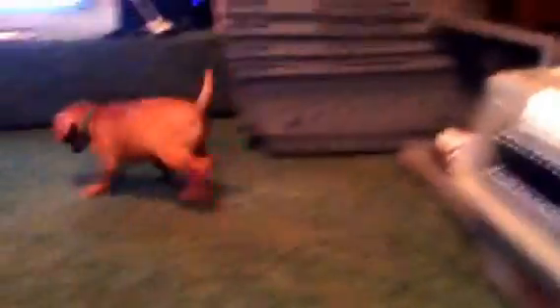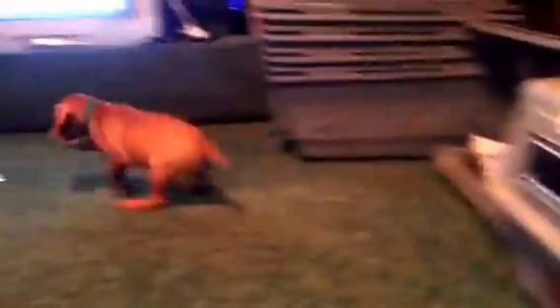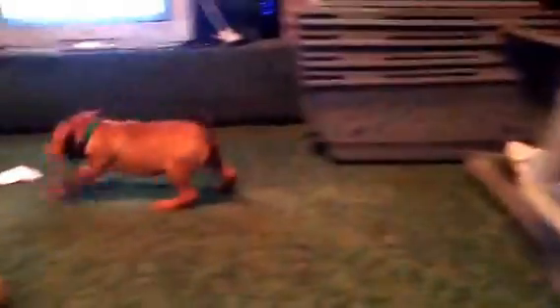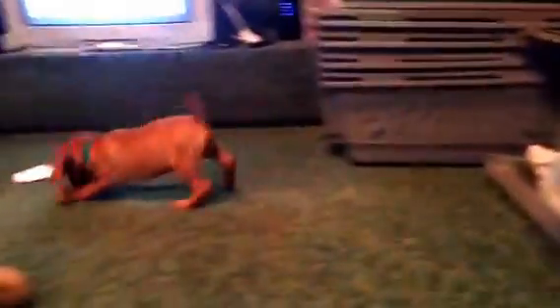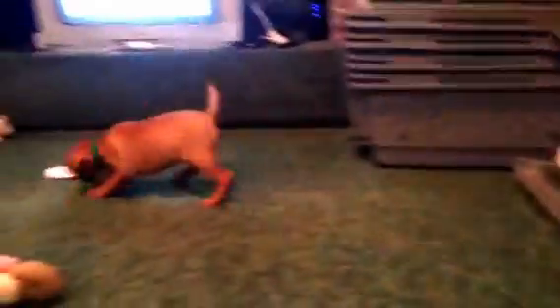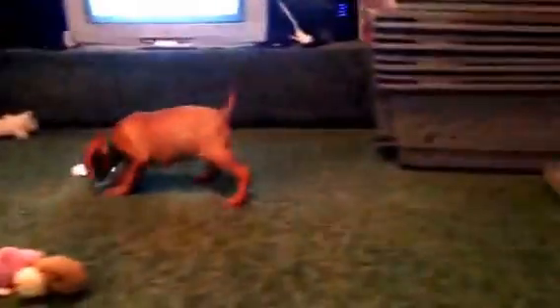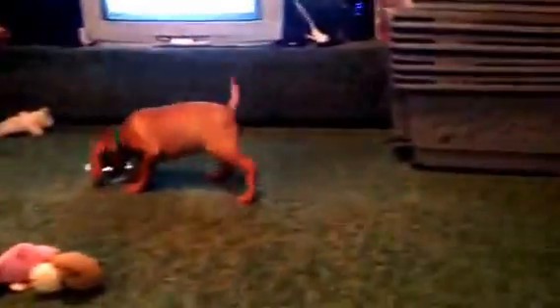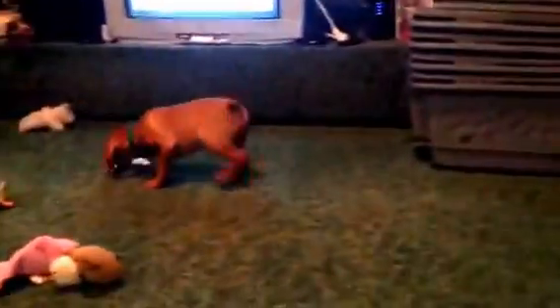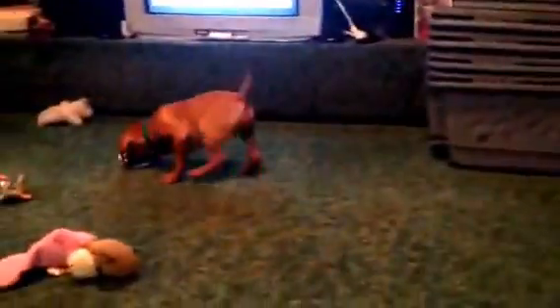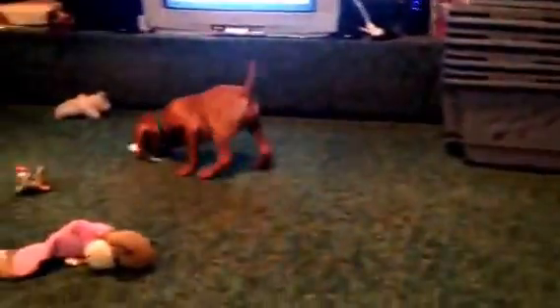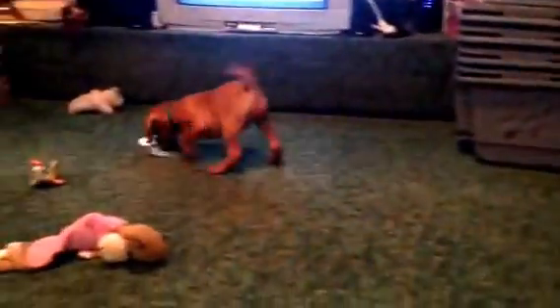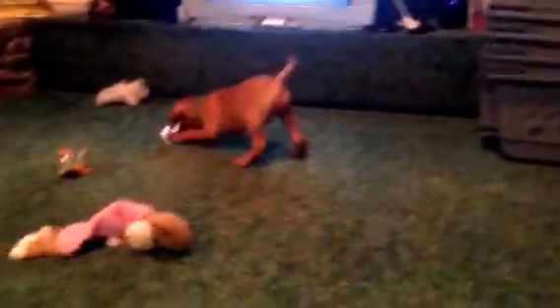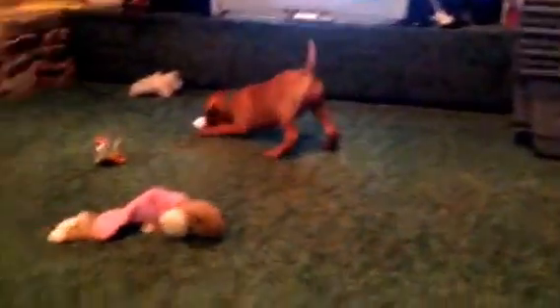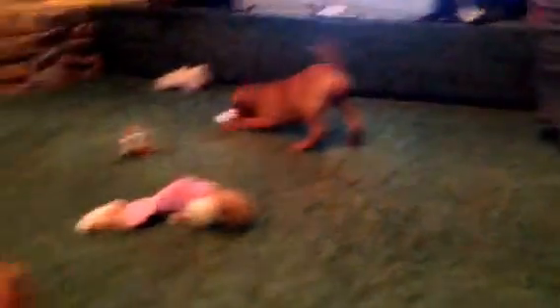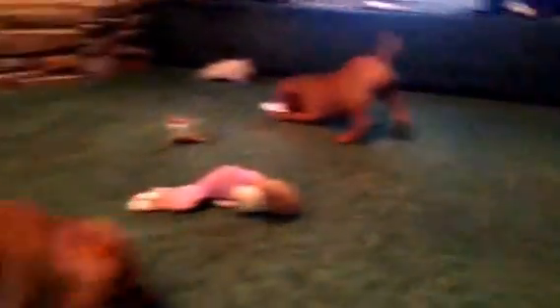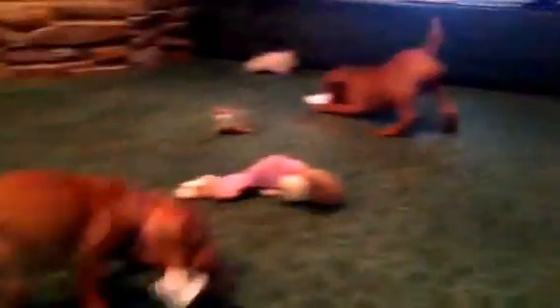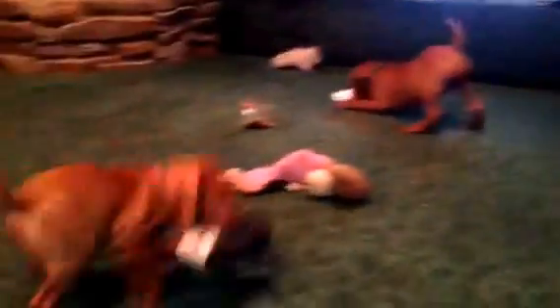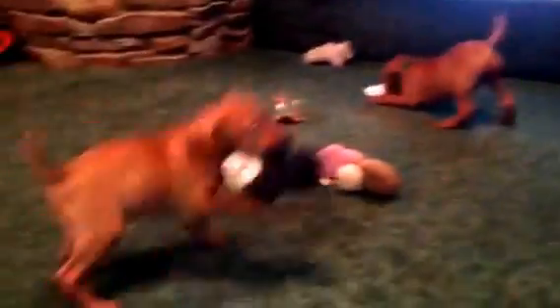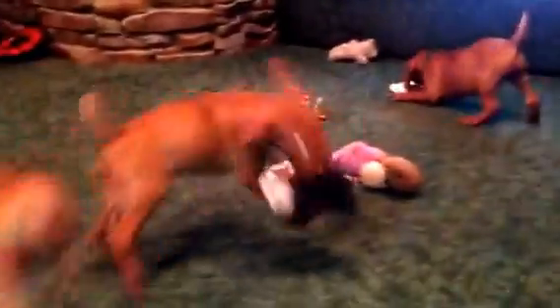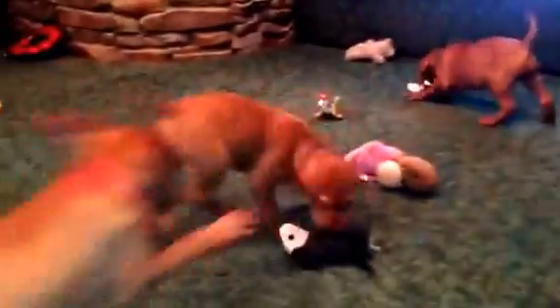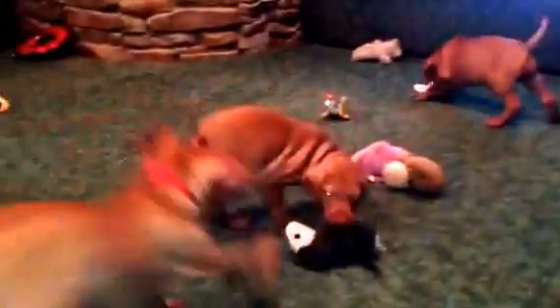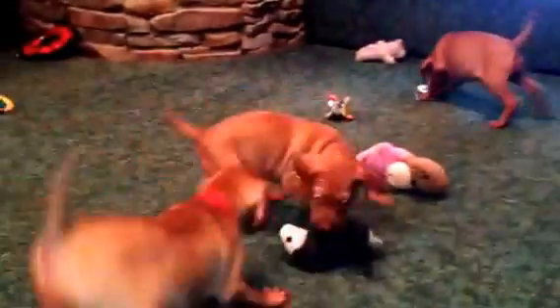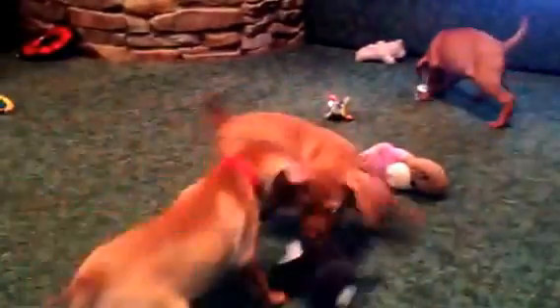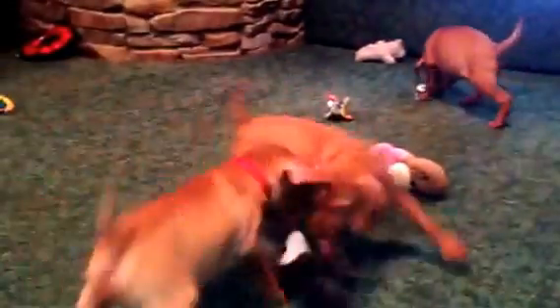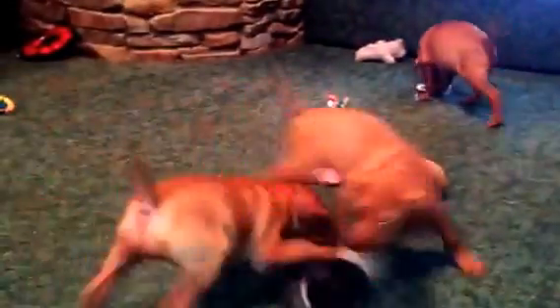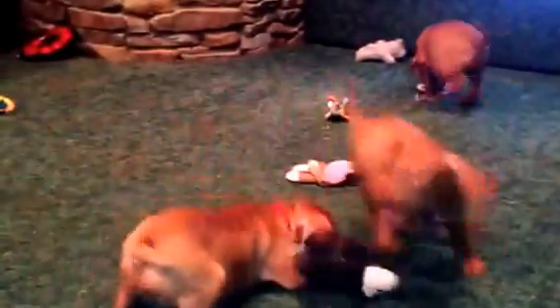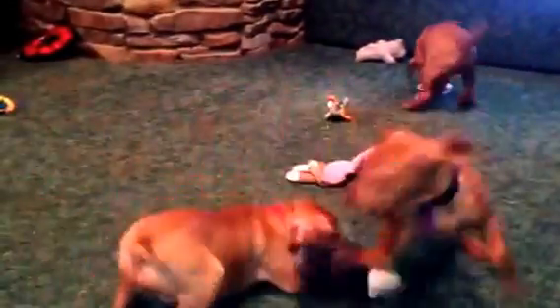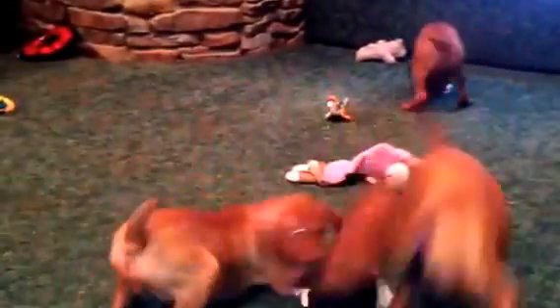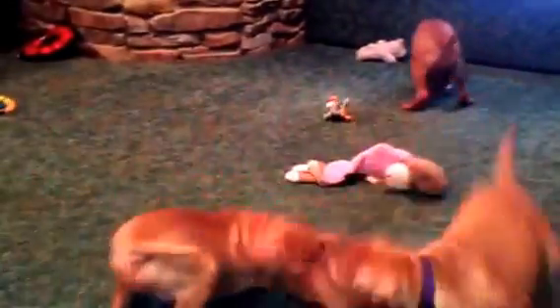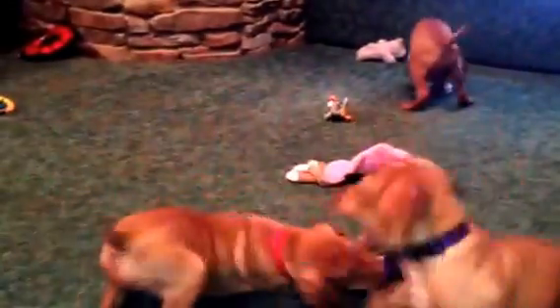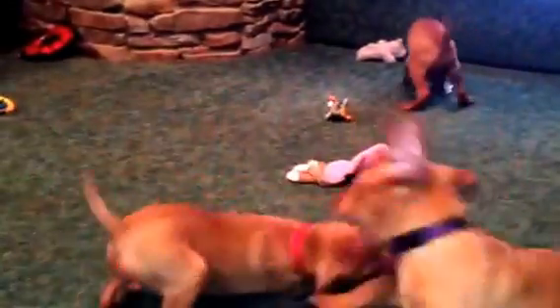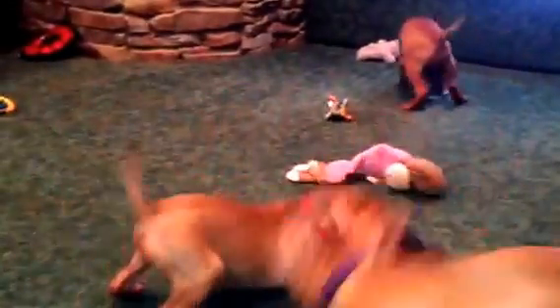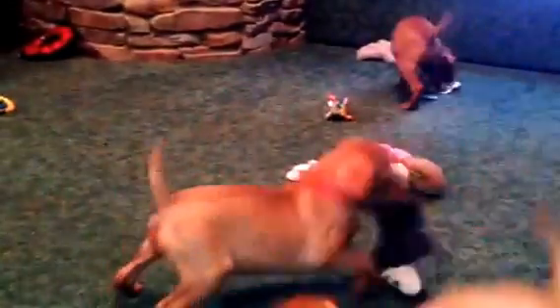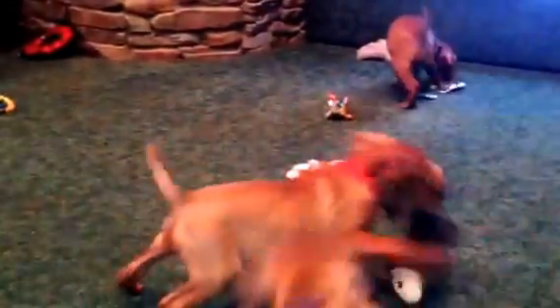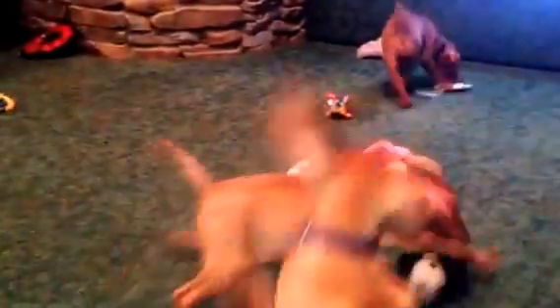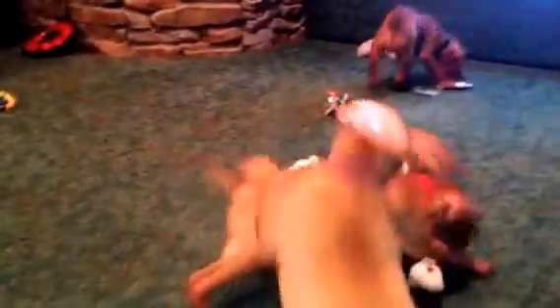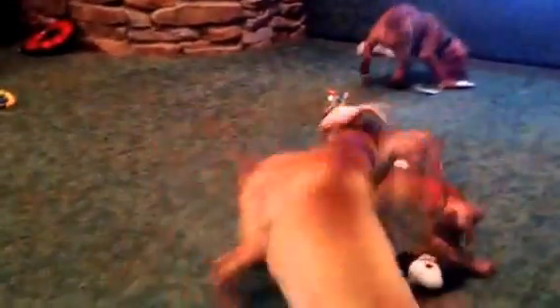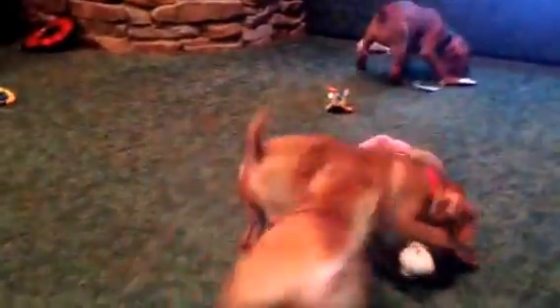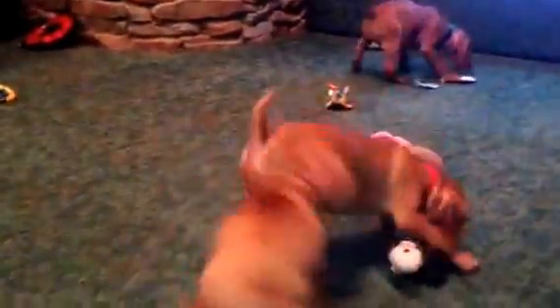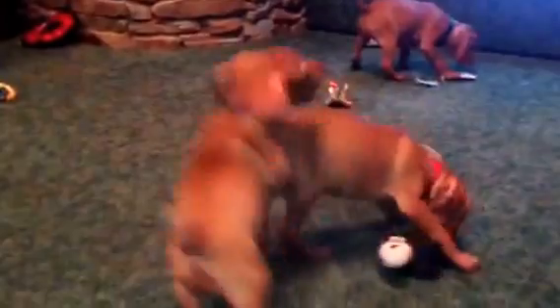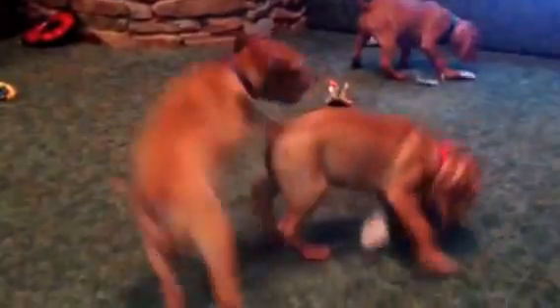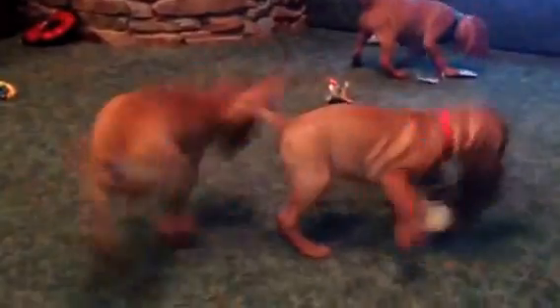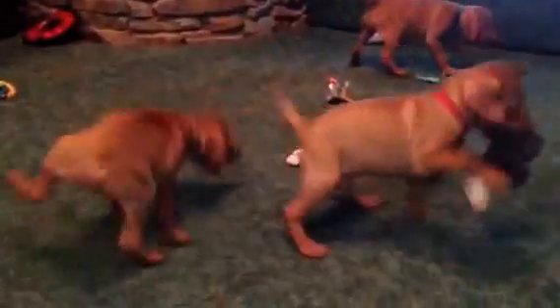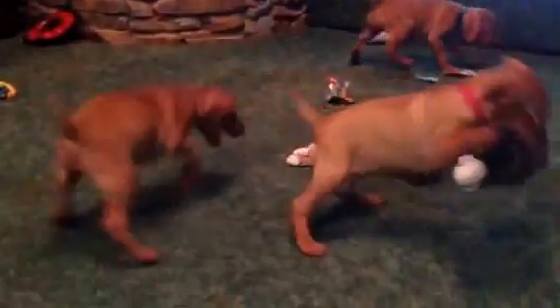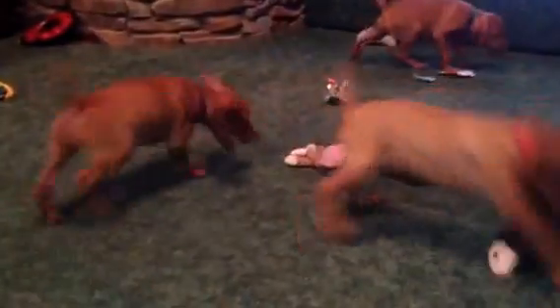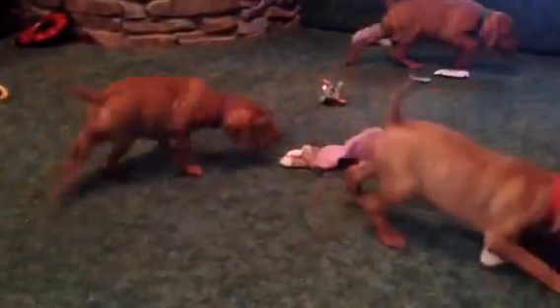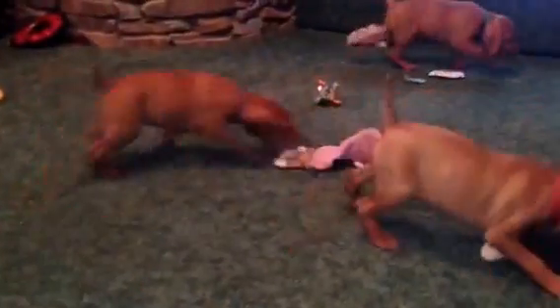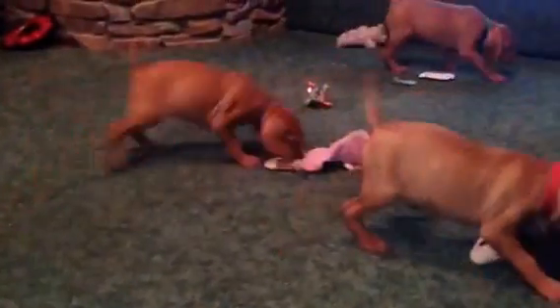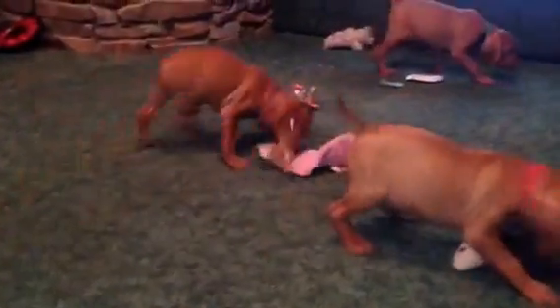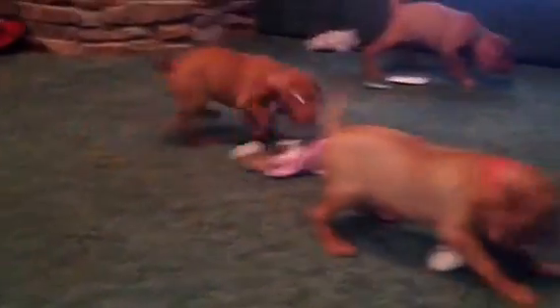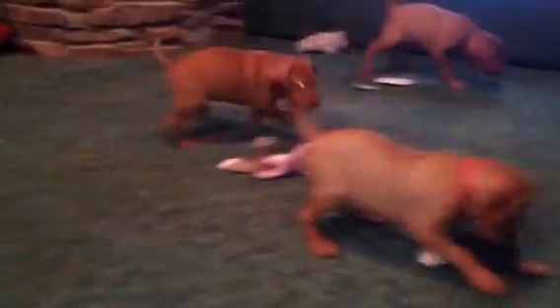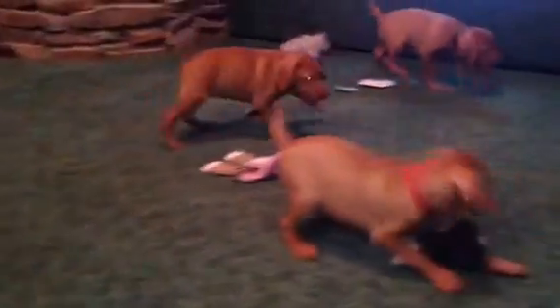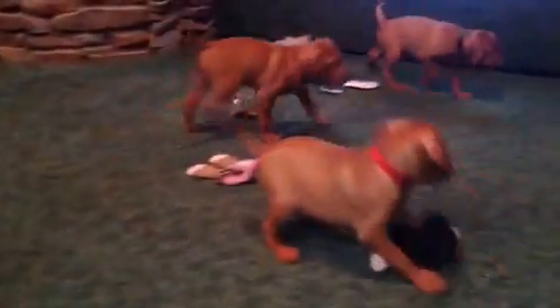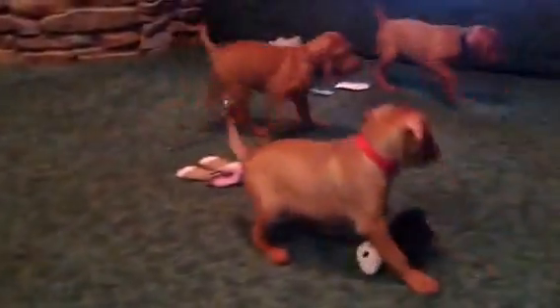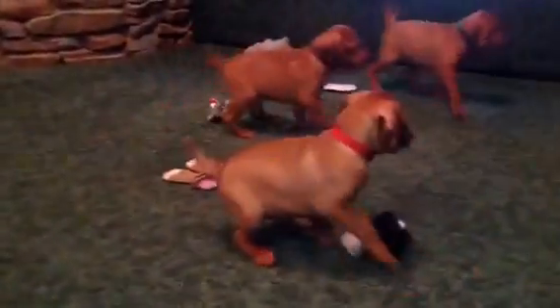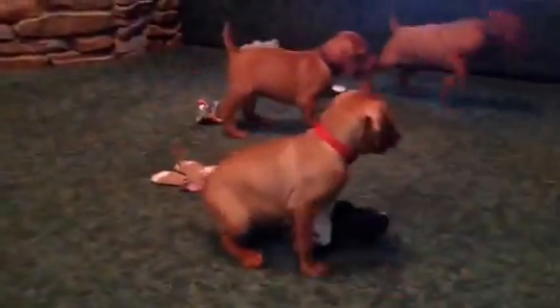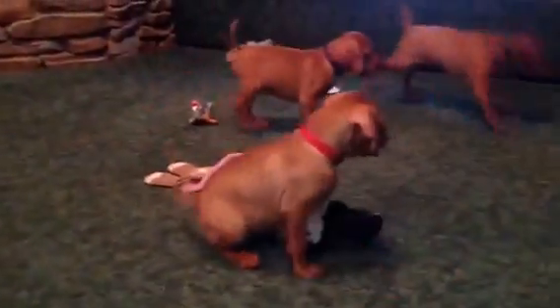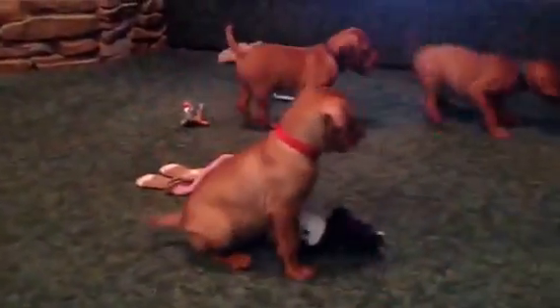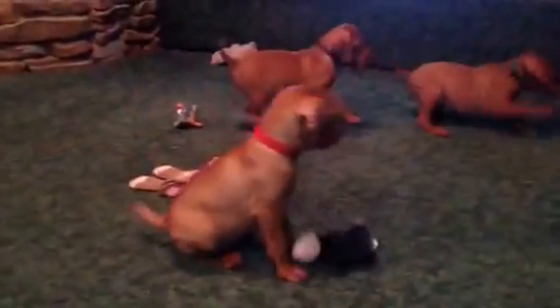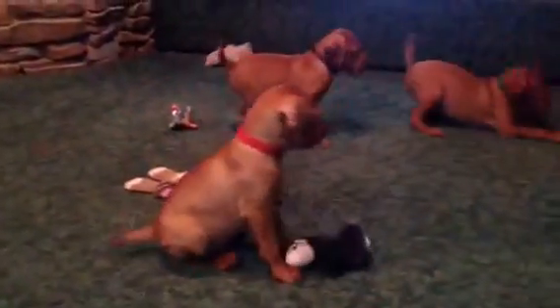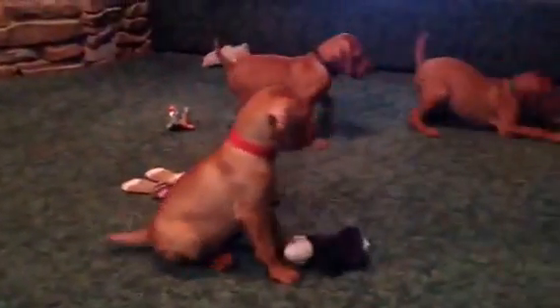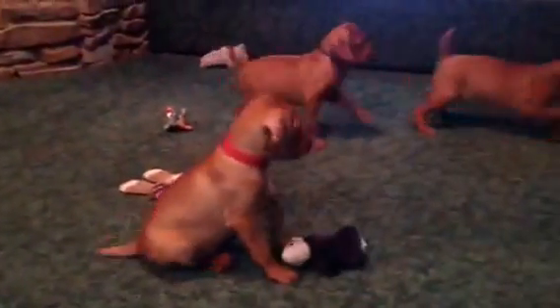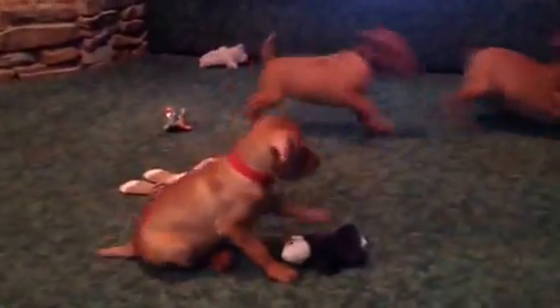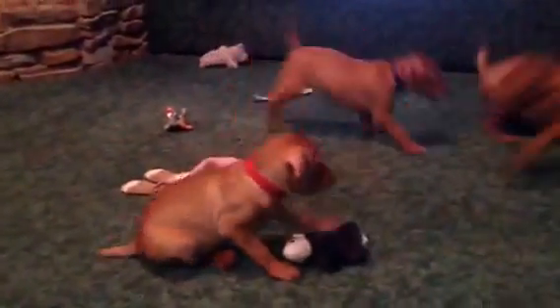So this is Bella's babies, and we are going to start the pick process right now. Thank you.